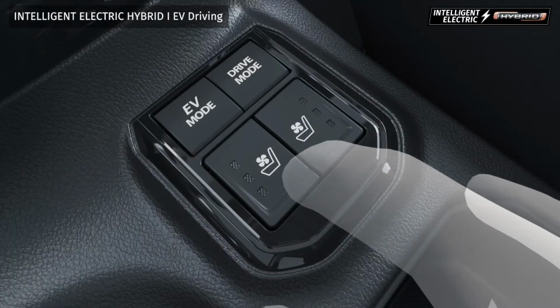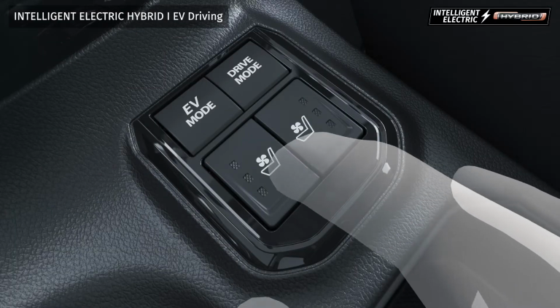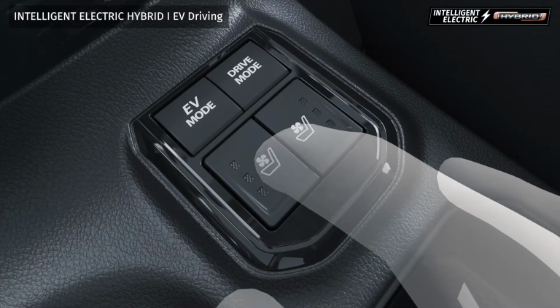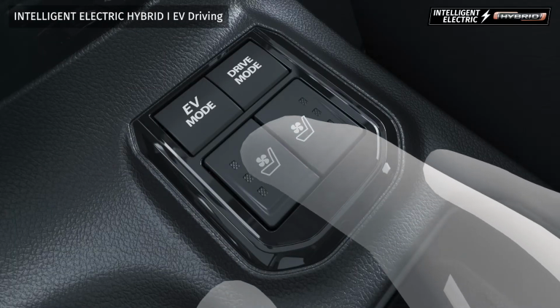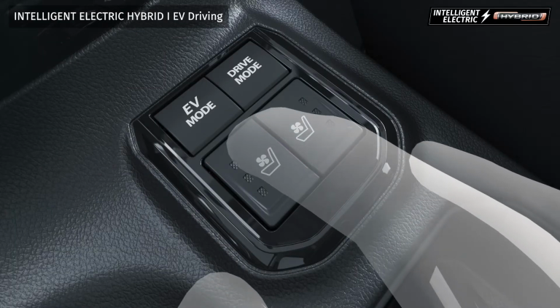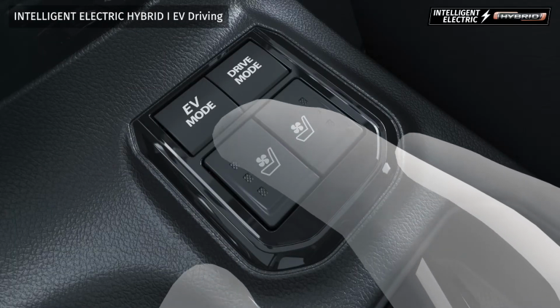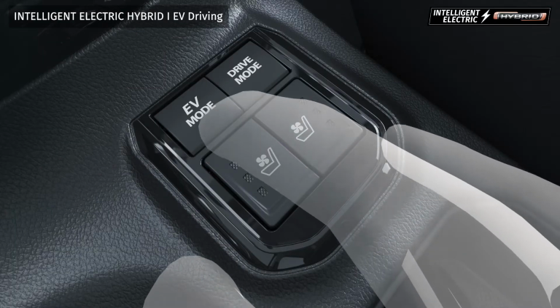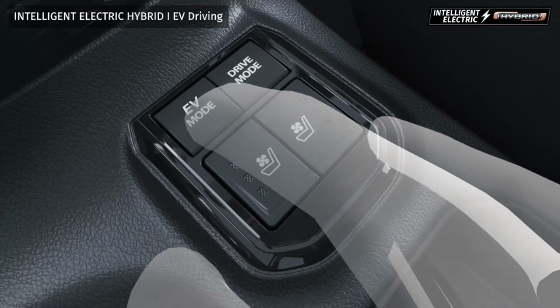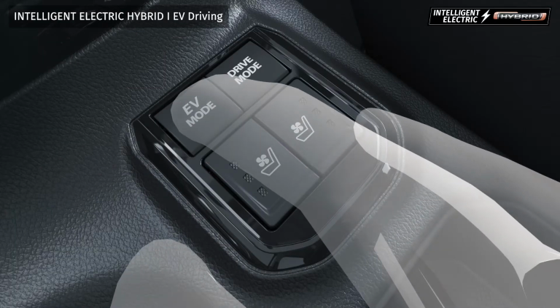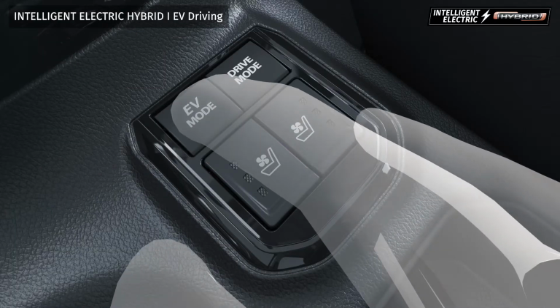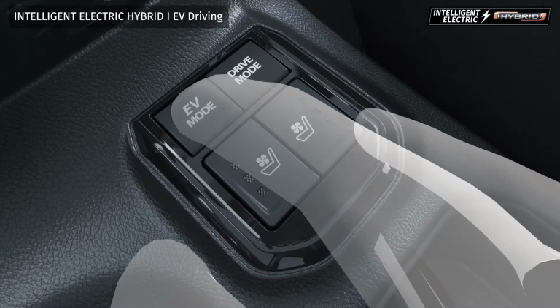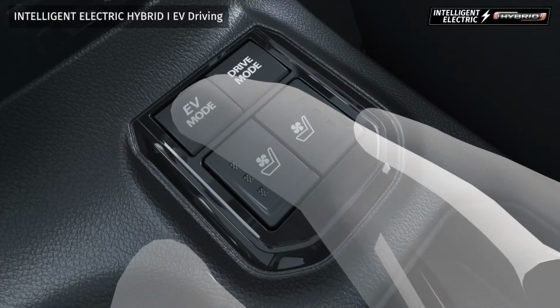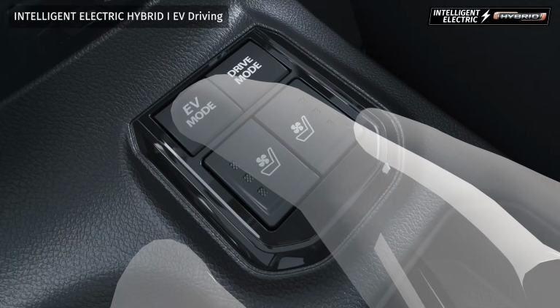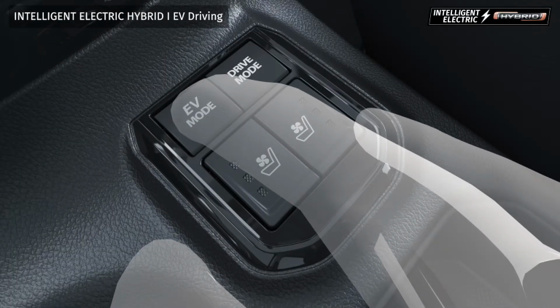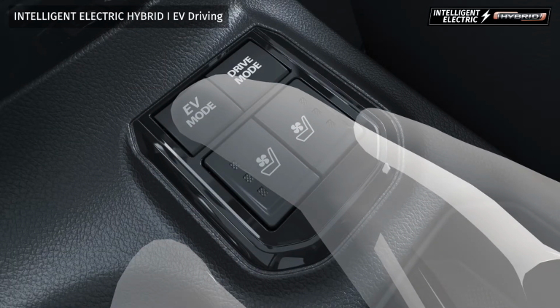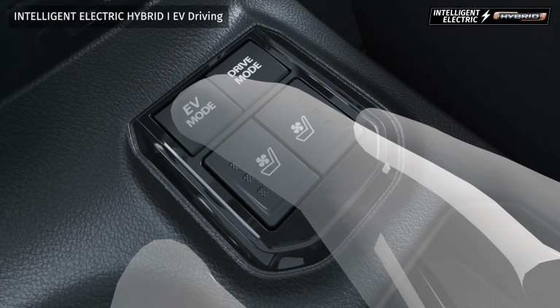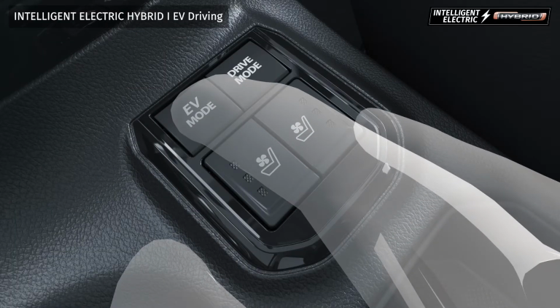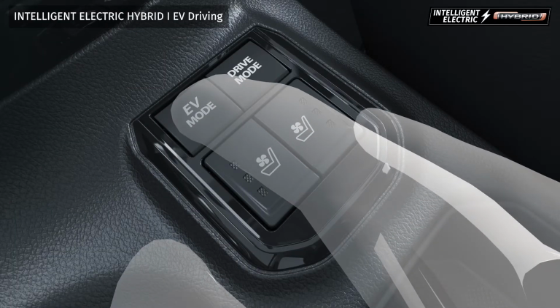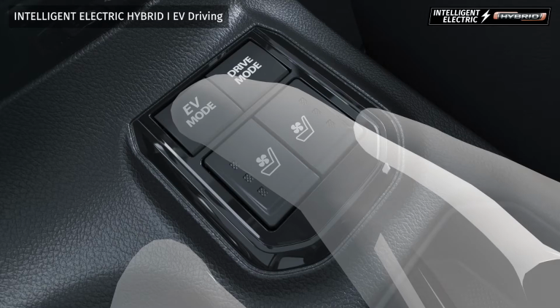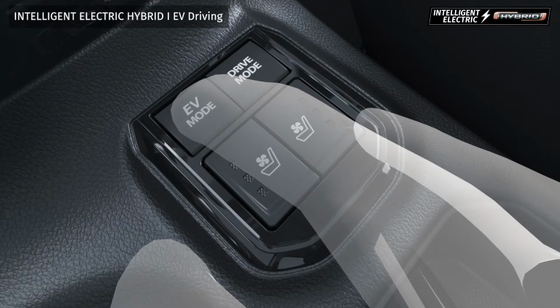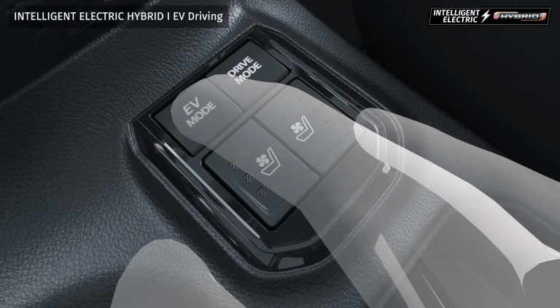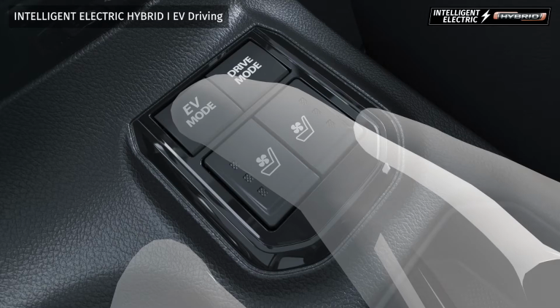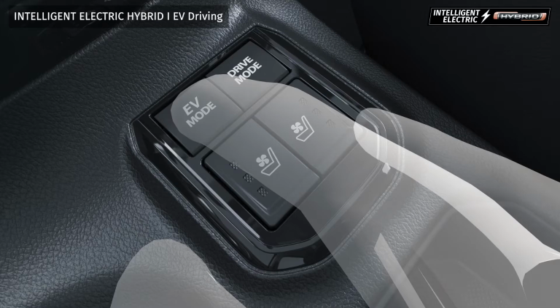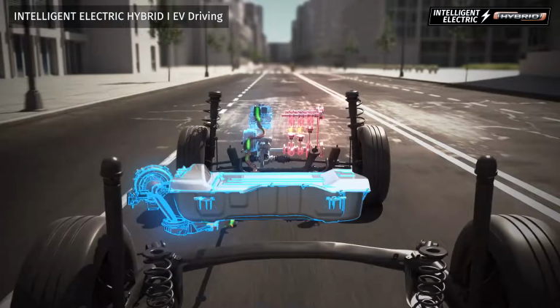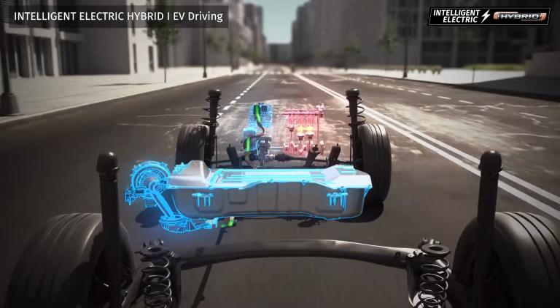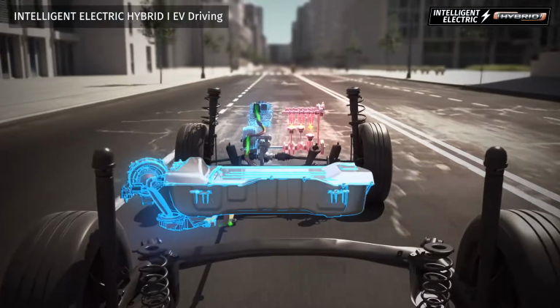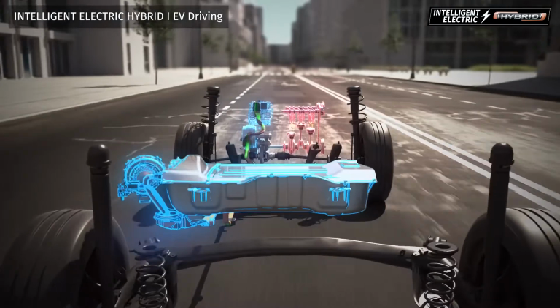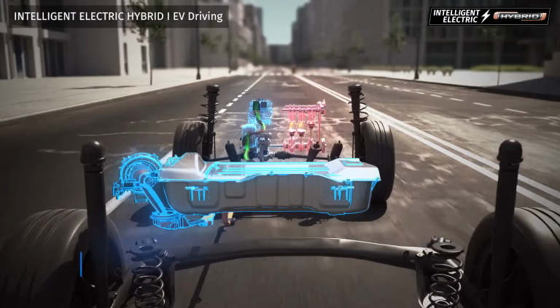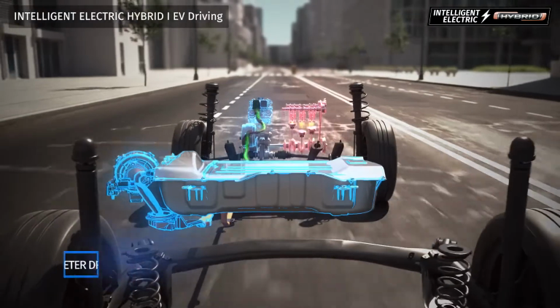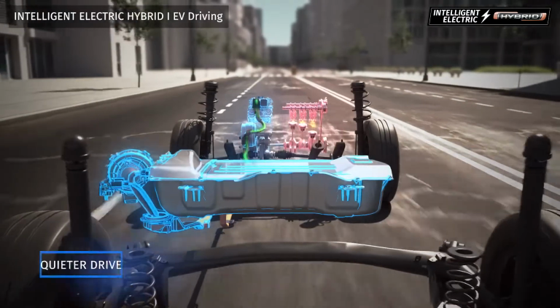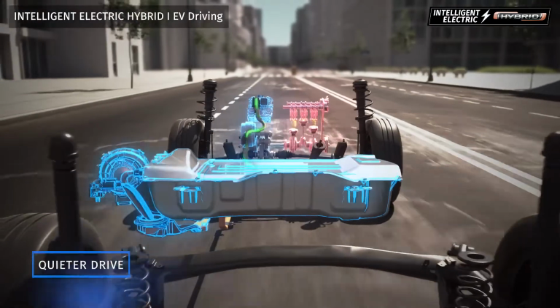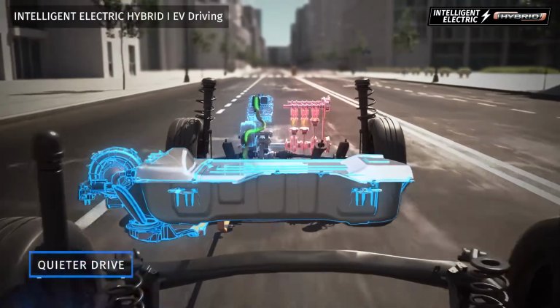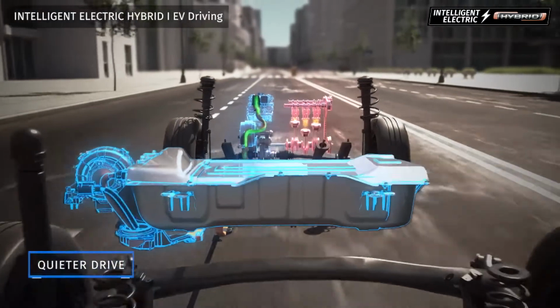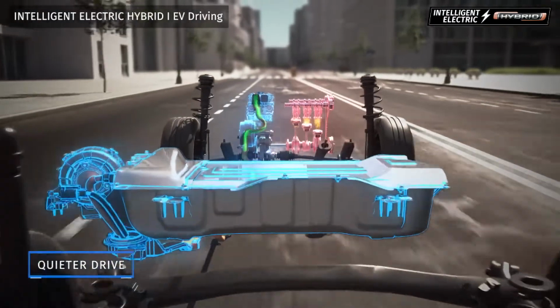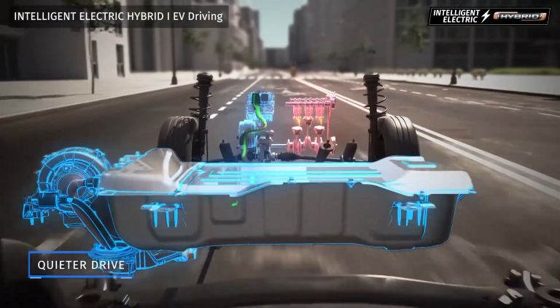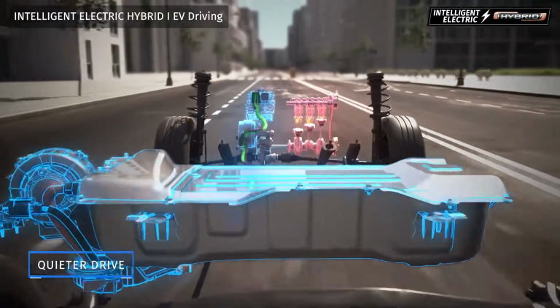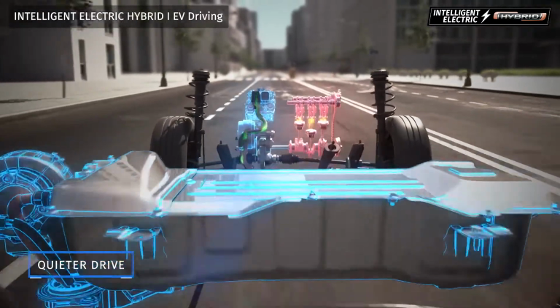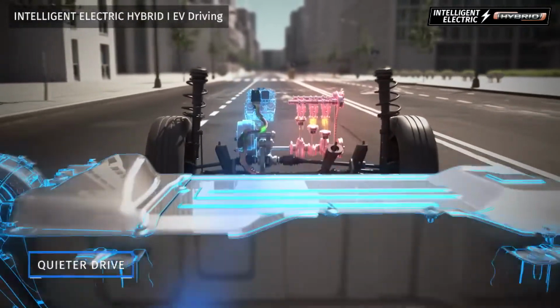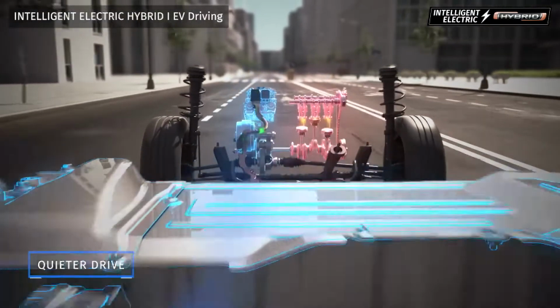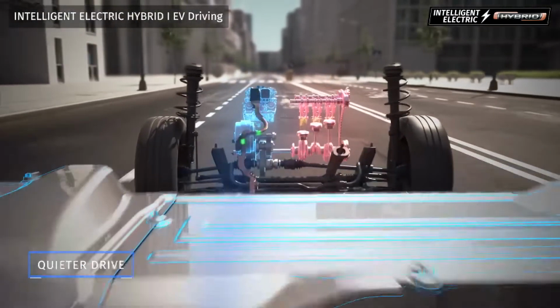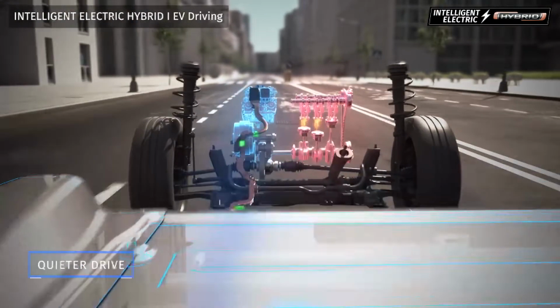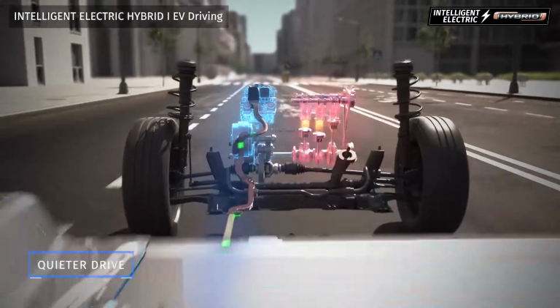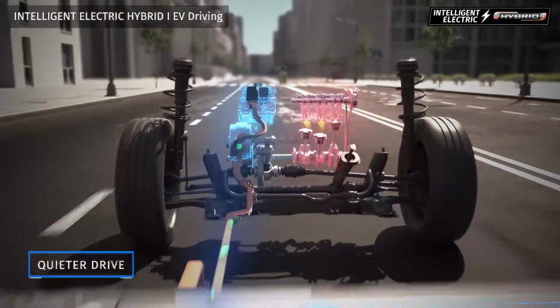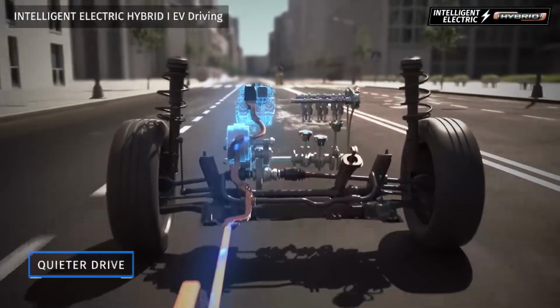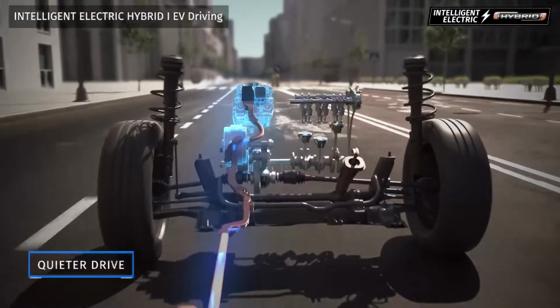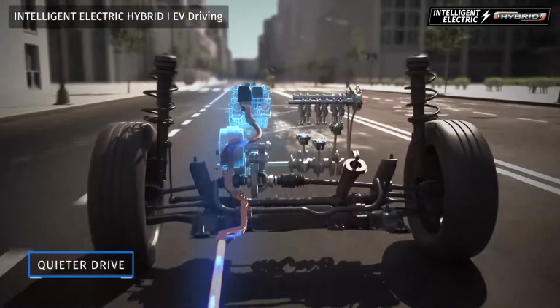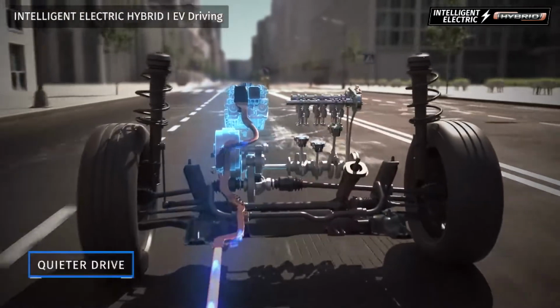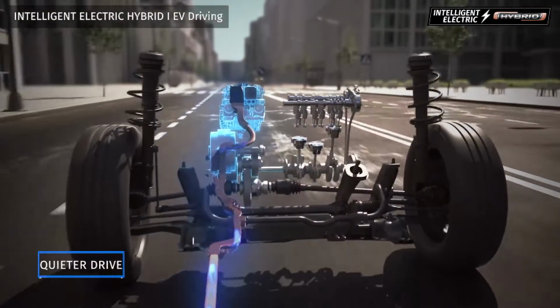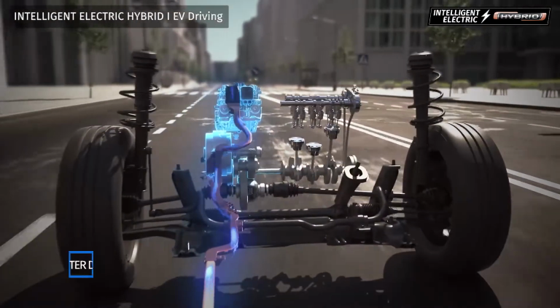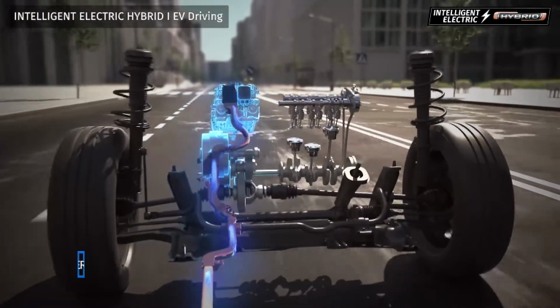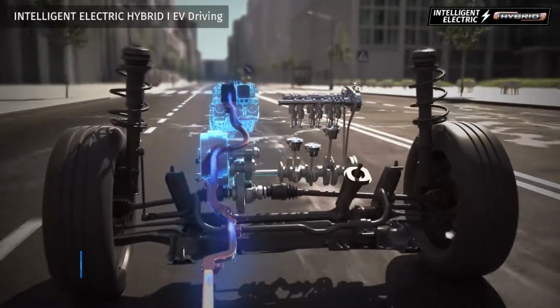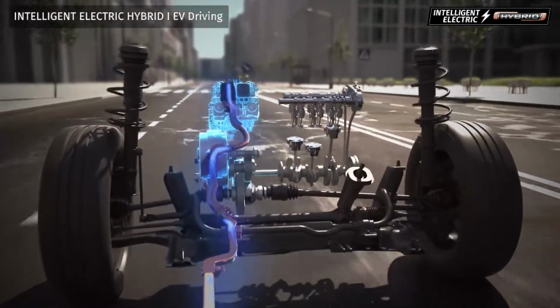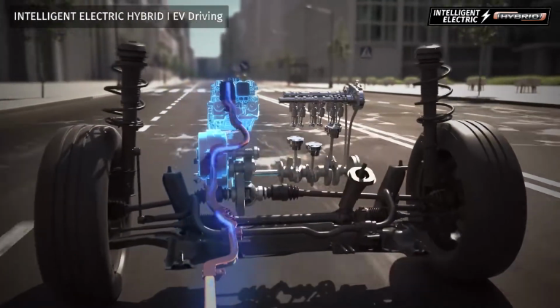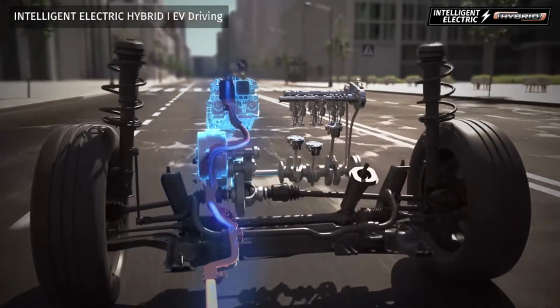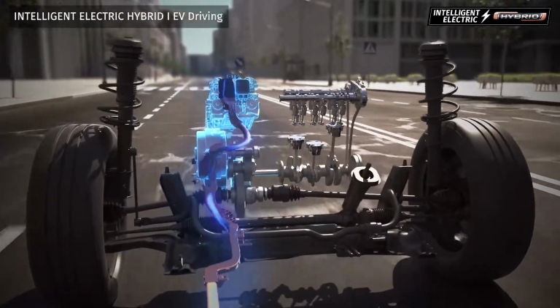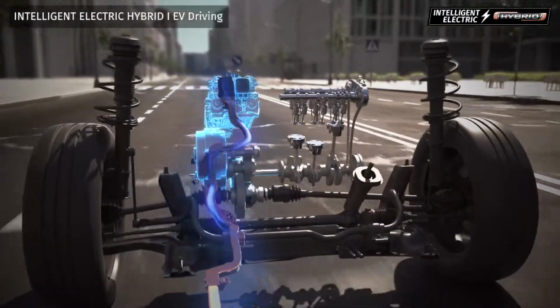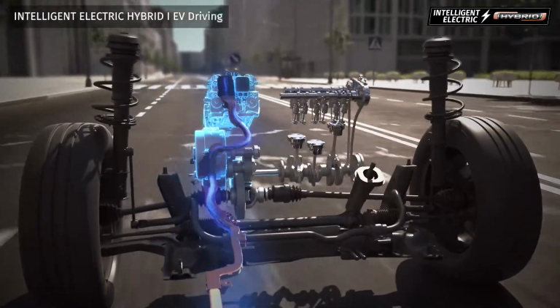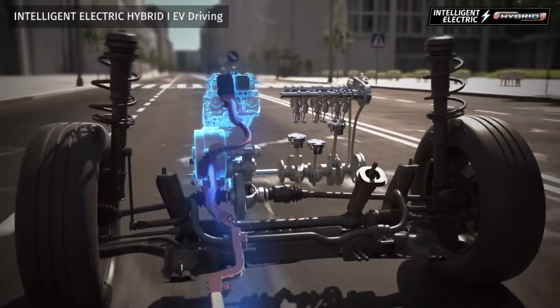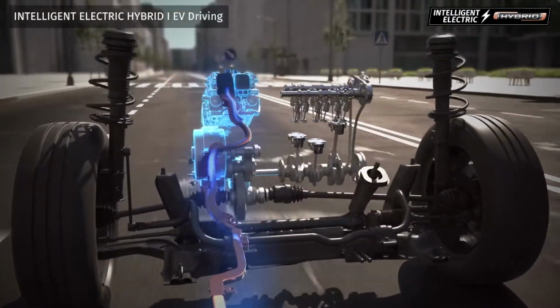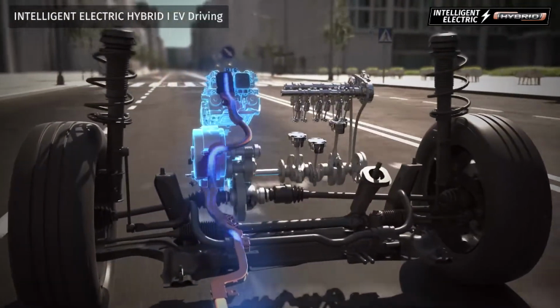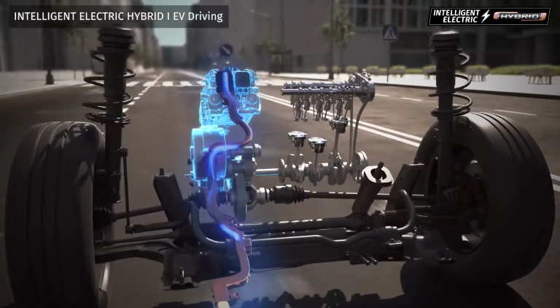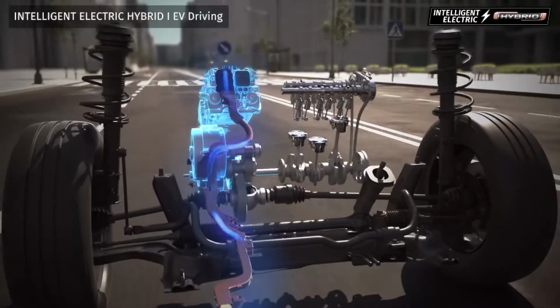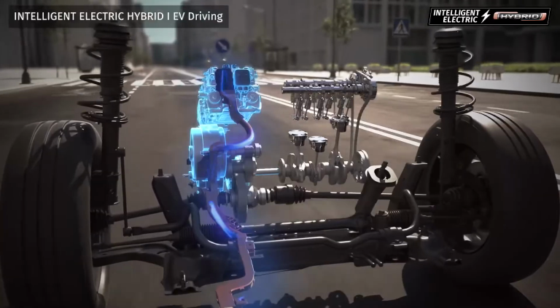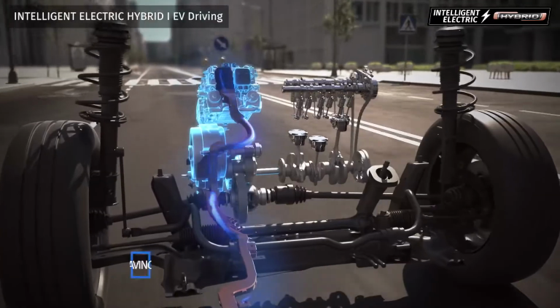In the EV mode, the electric motor takes over. The vehicle runs quietly, powered only by the energy from the battery.